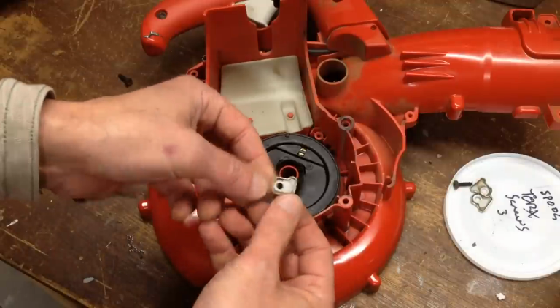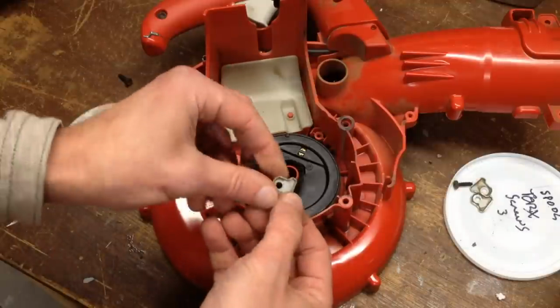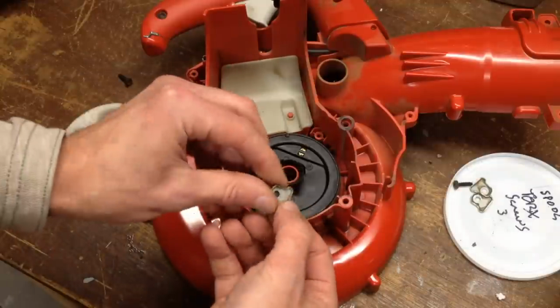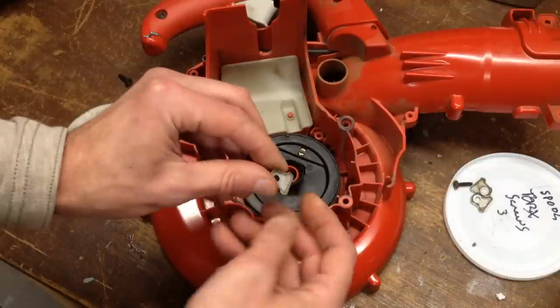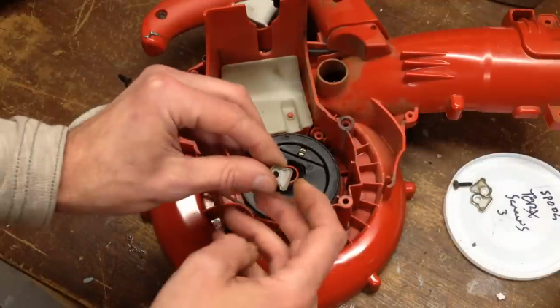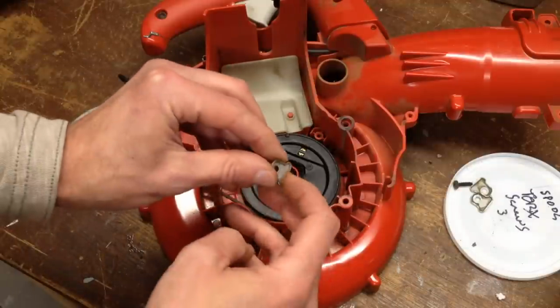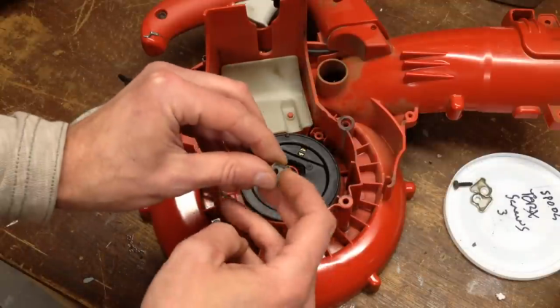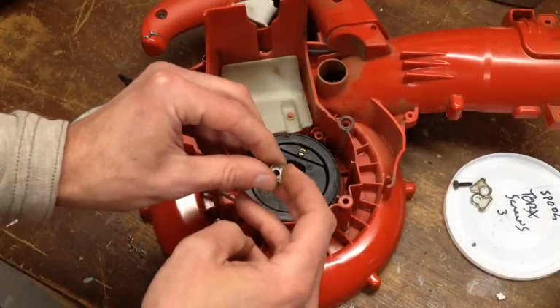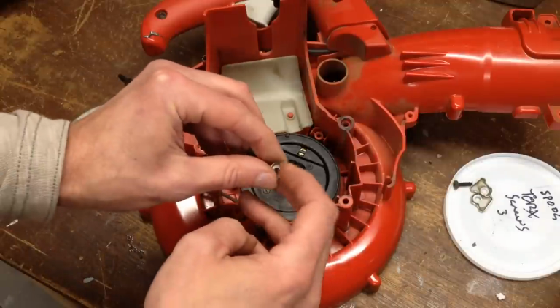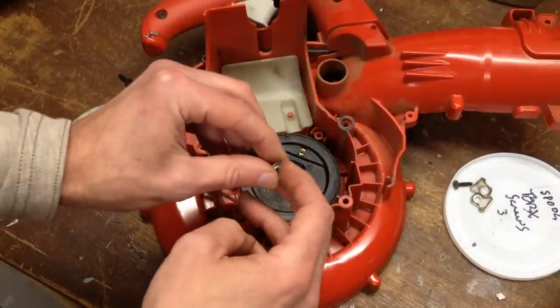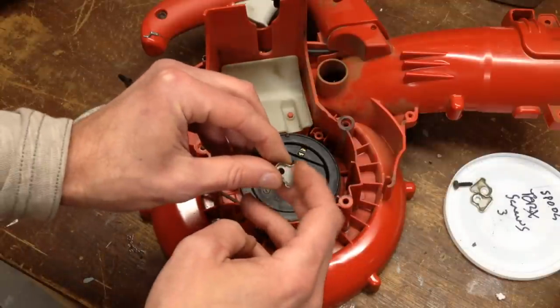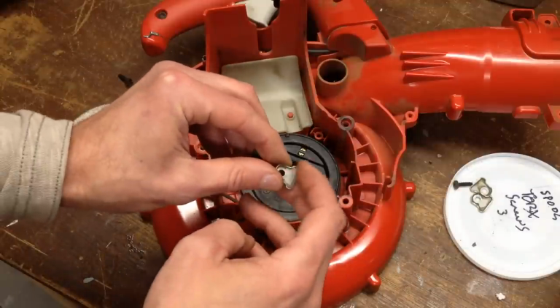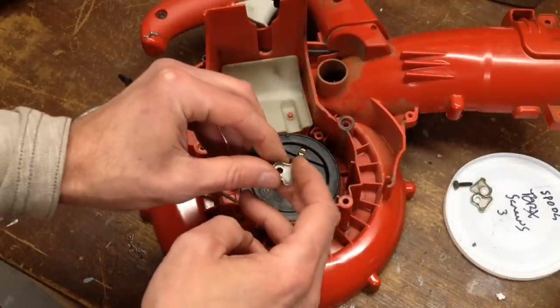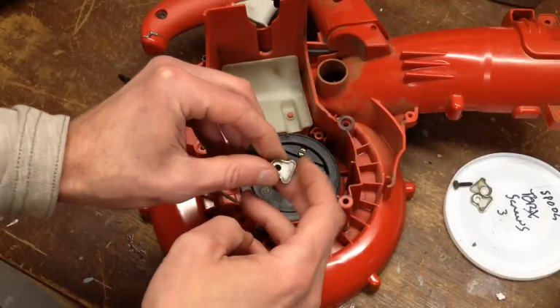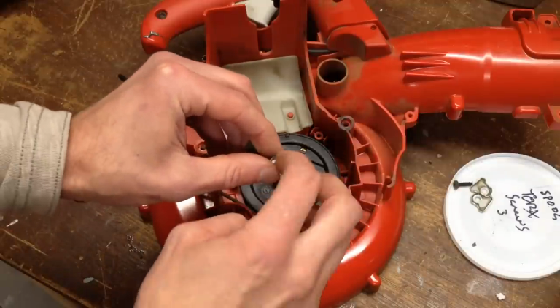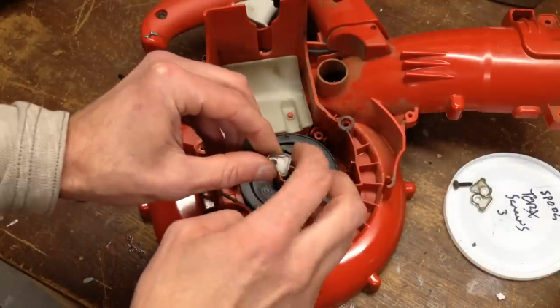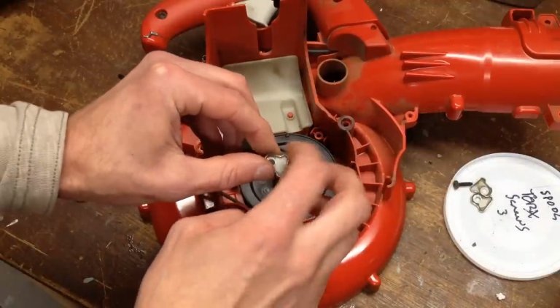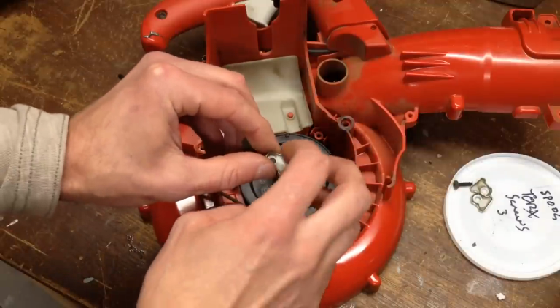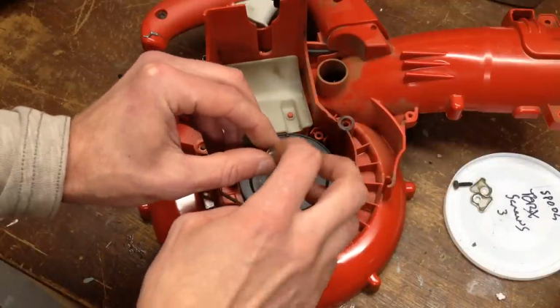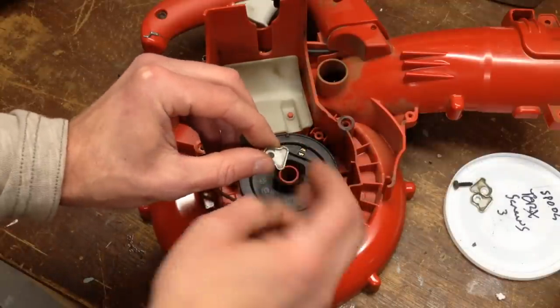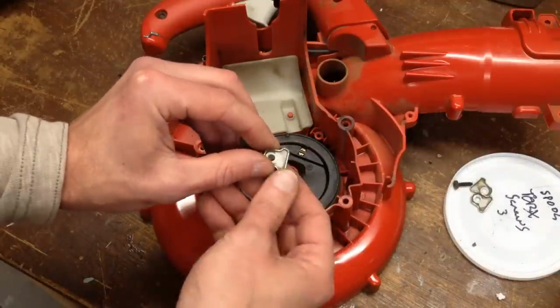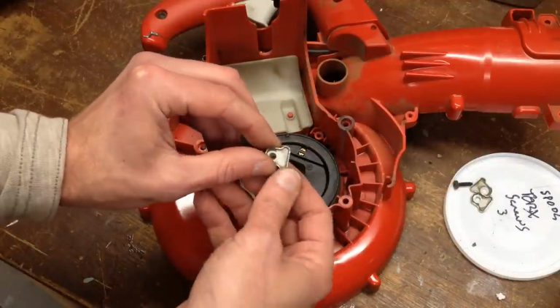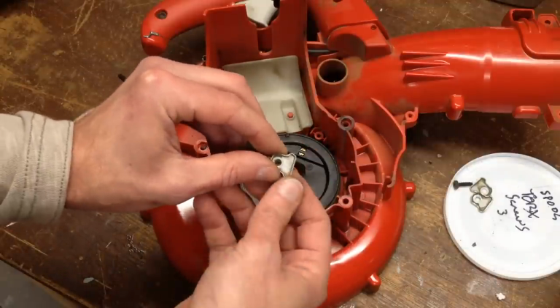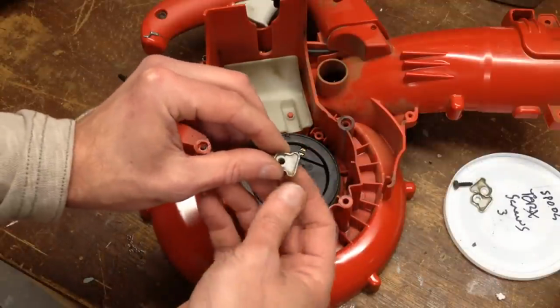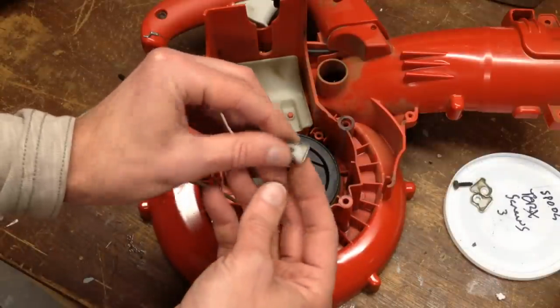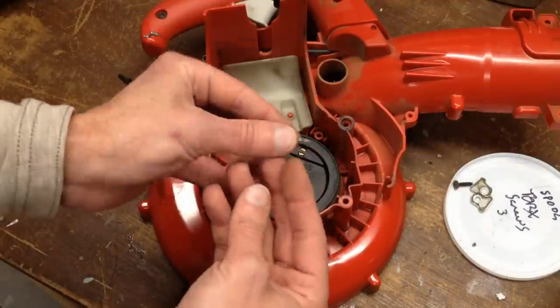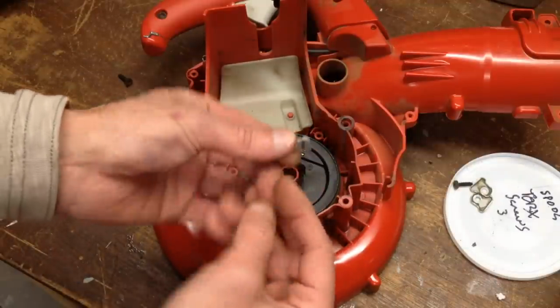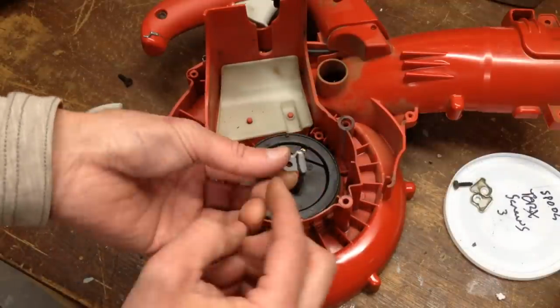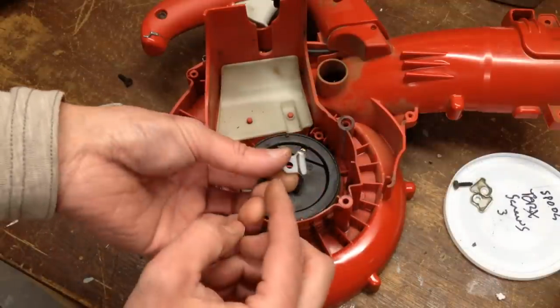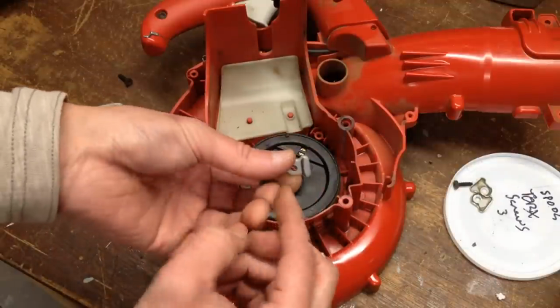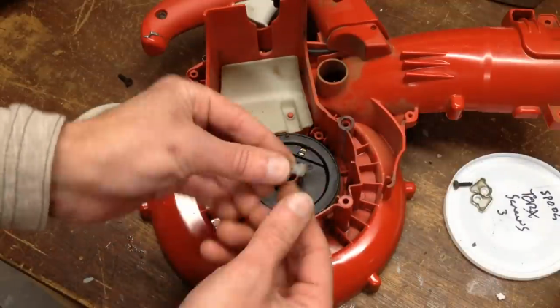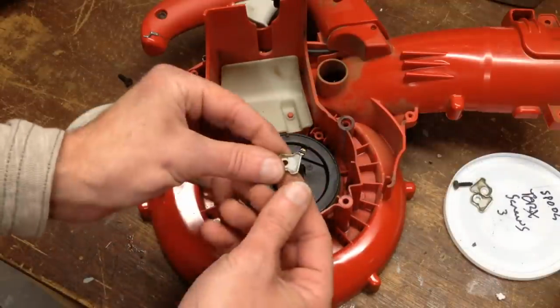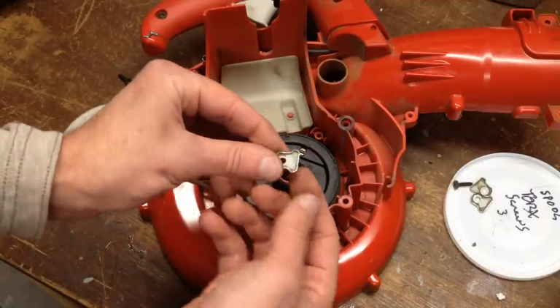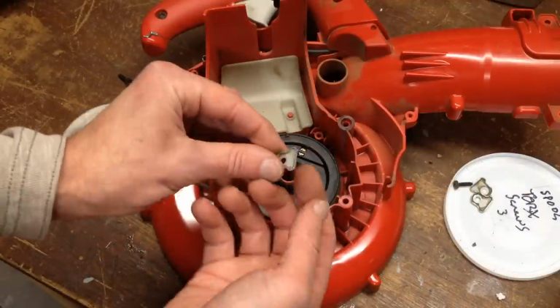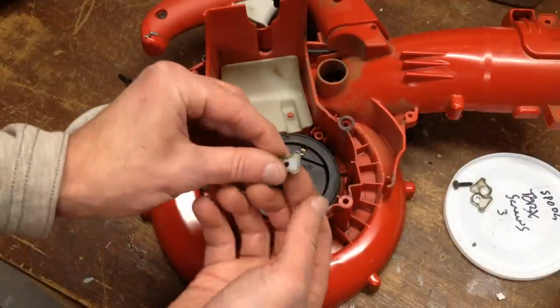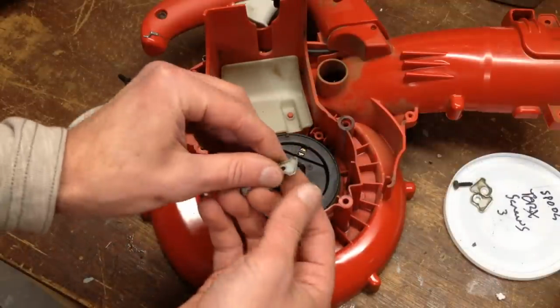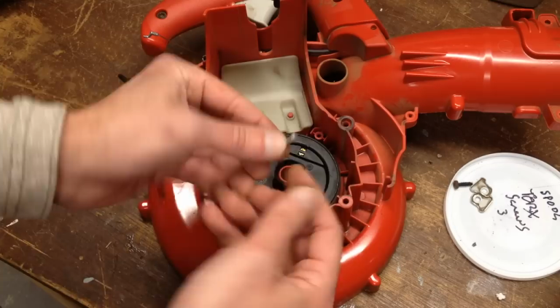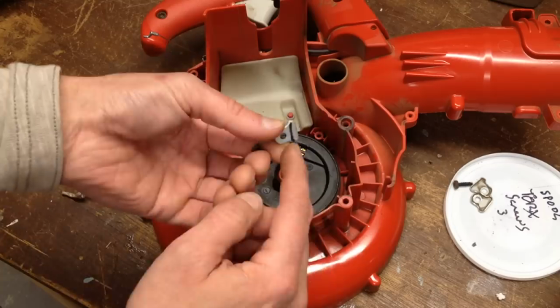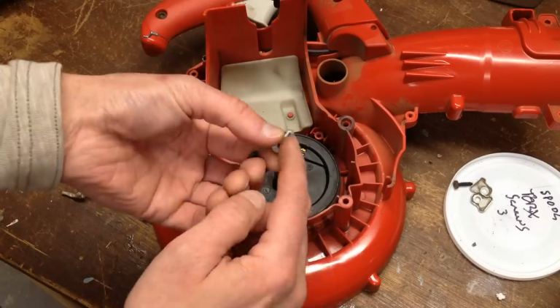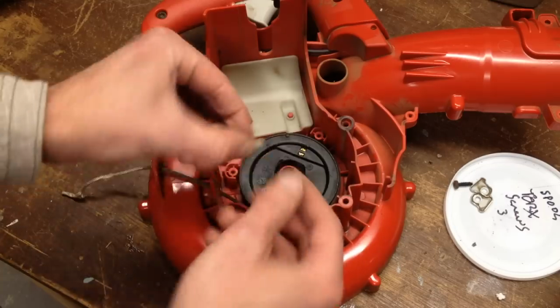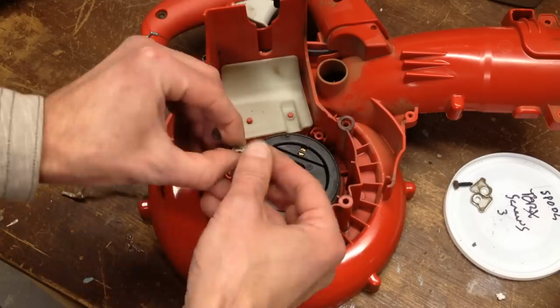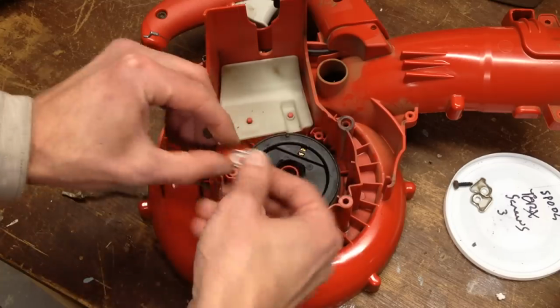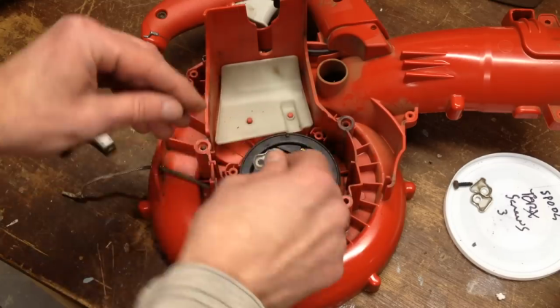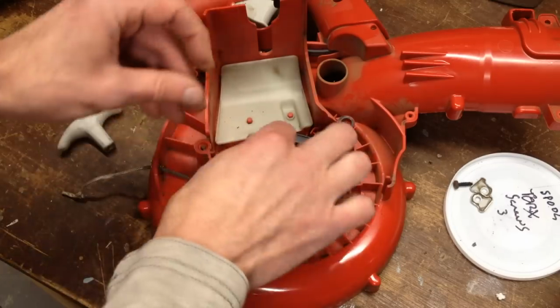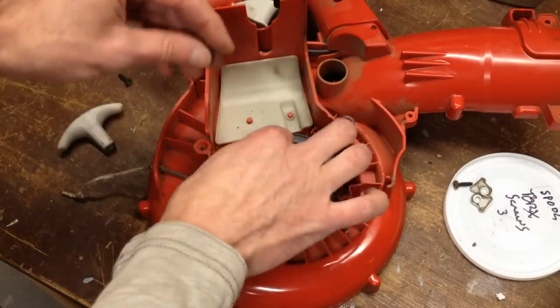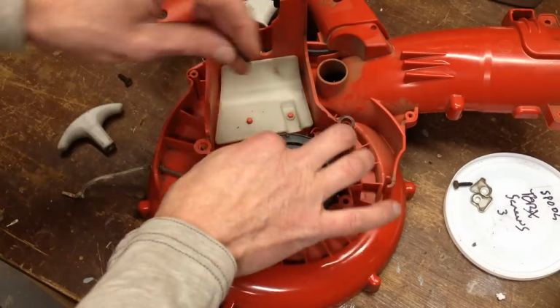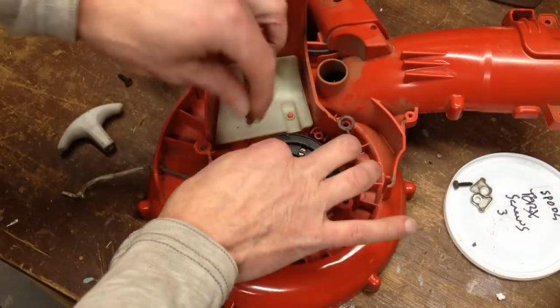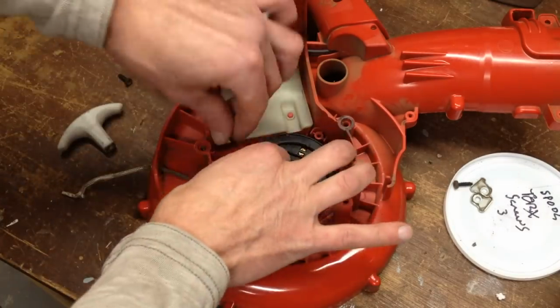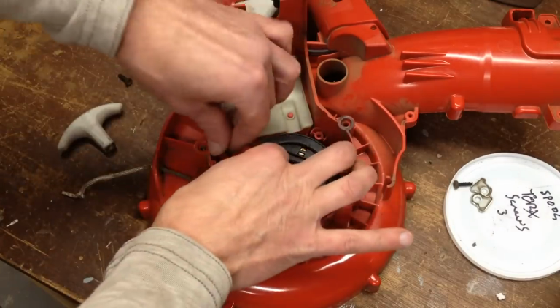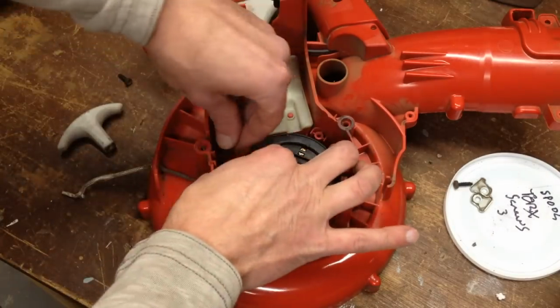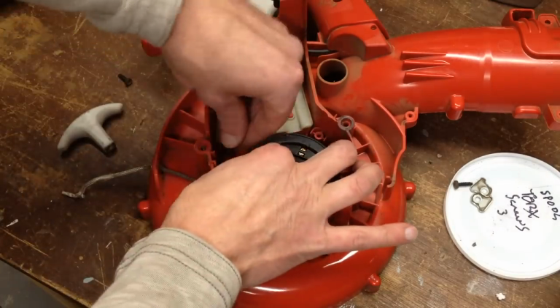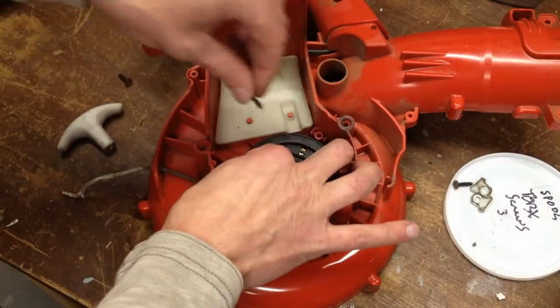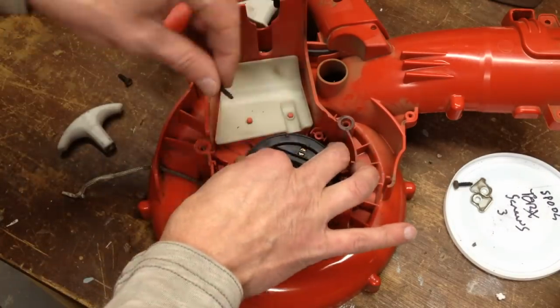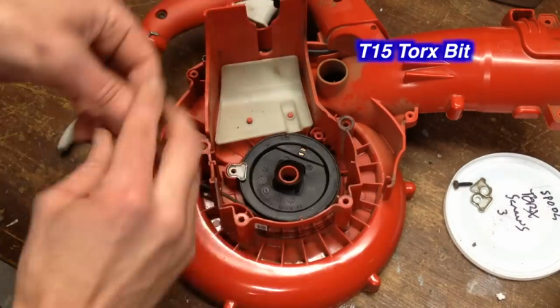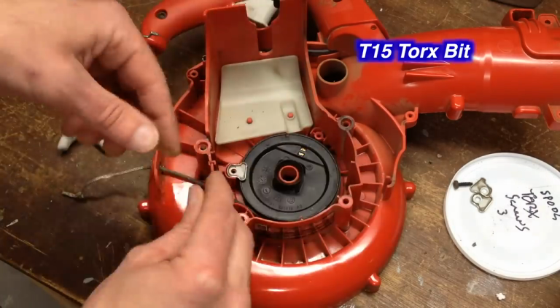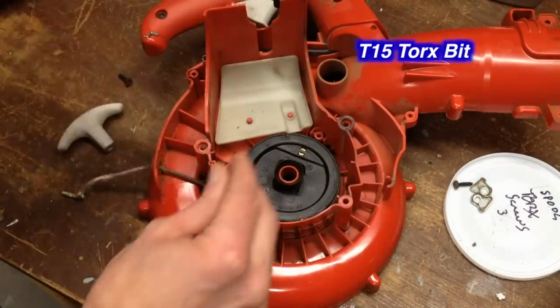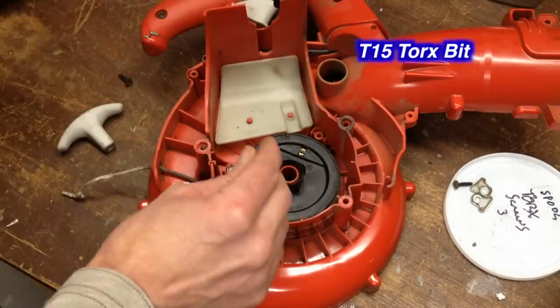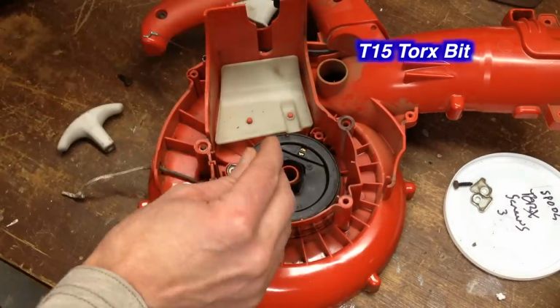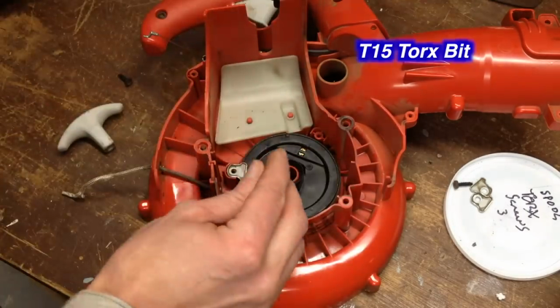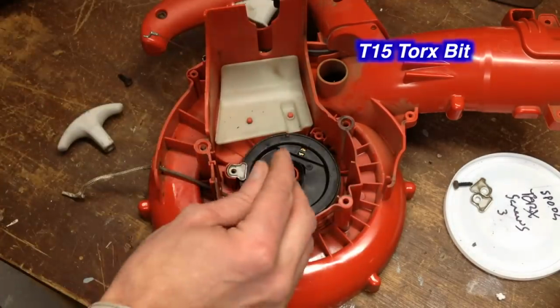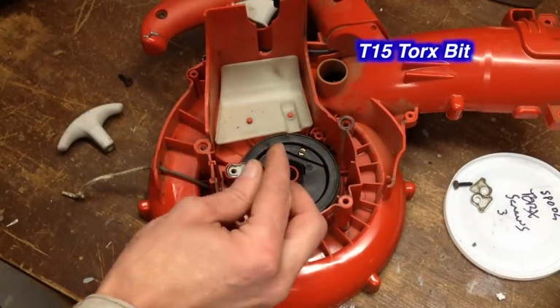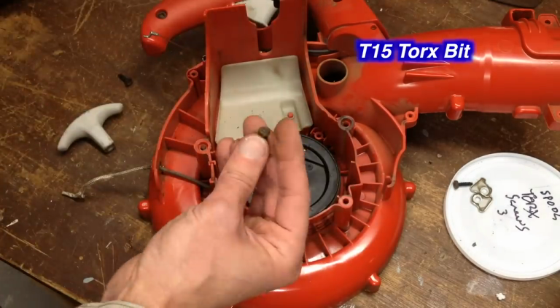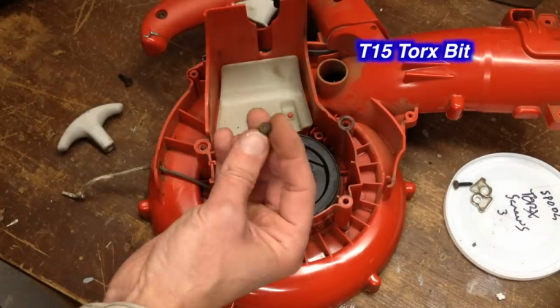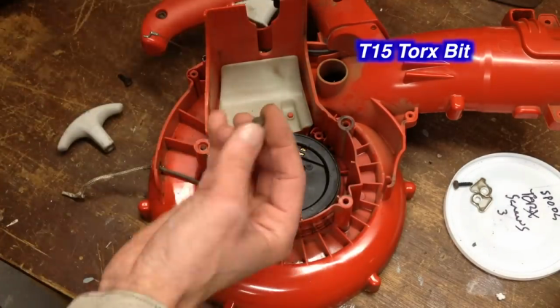The indent goes down. The bottom is solid, which holds the spool in.